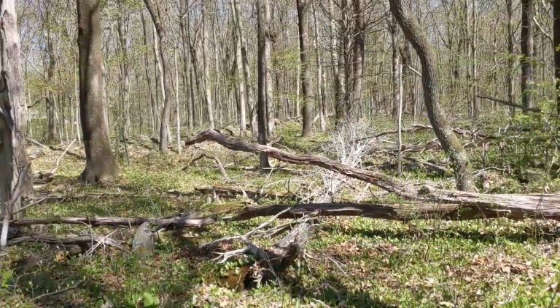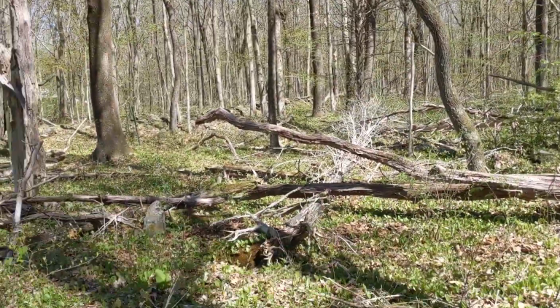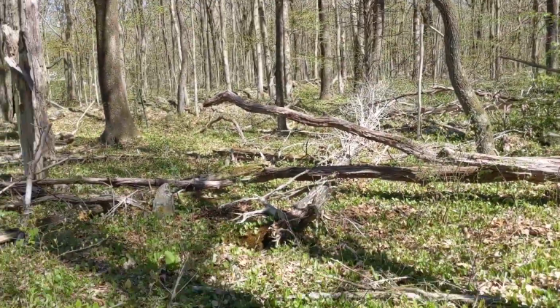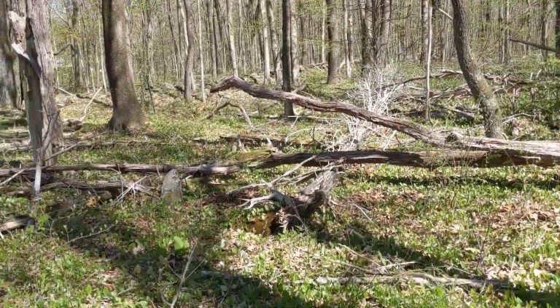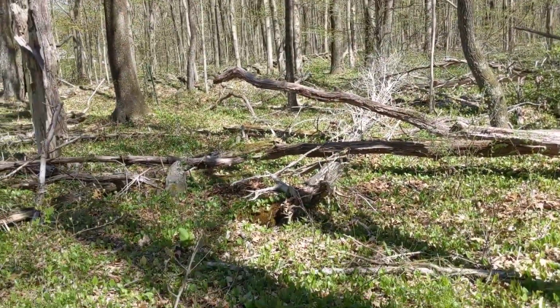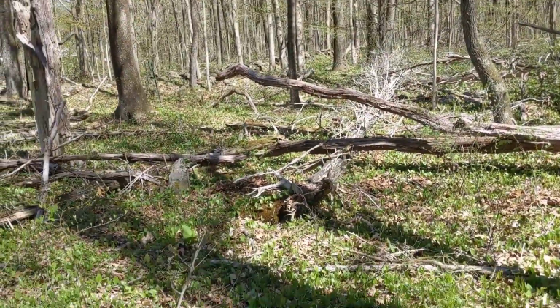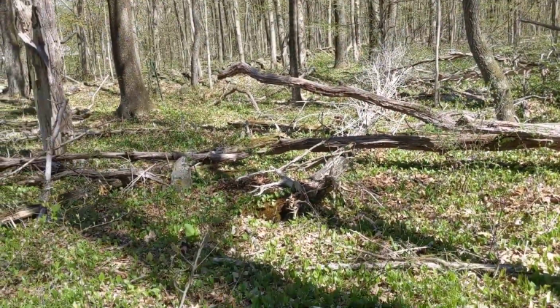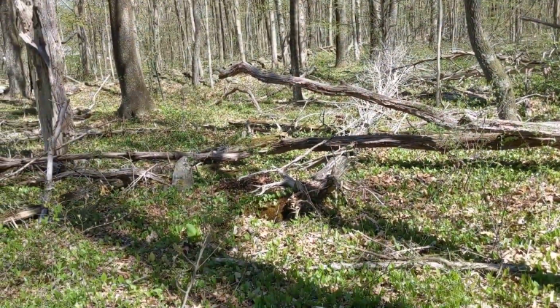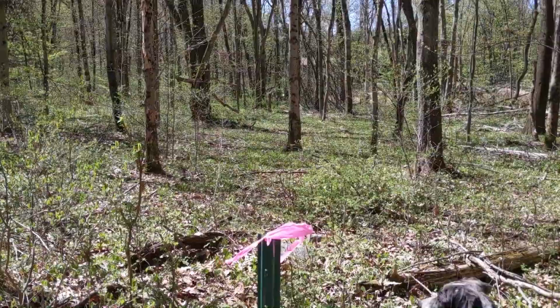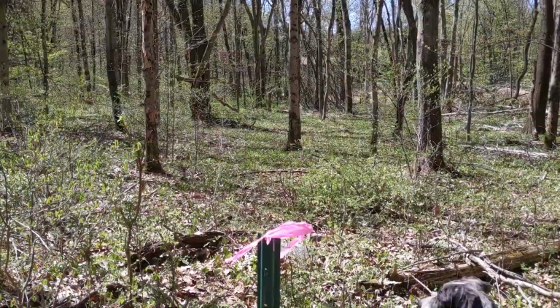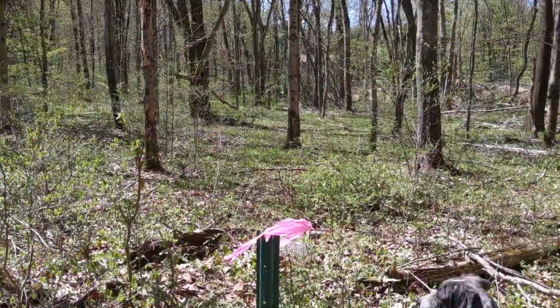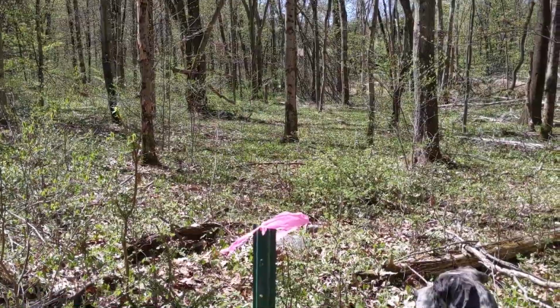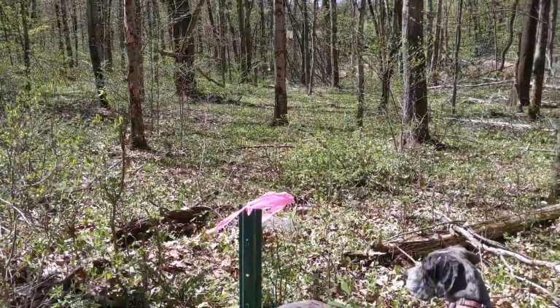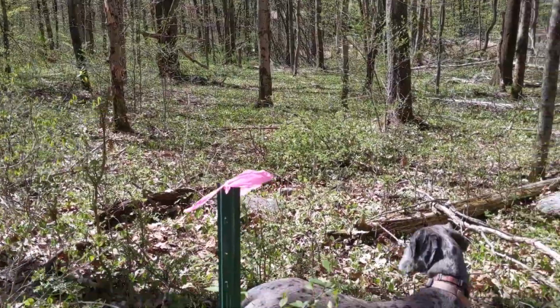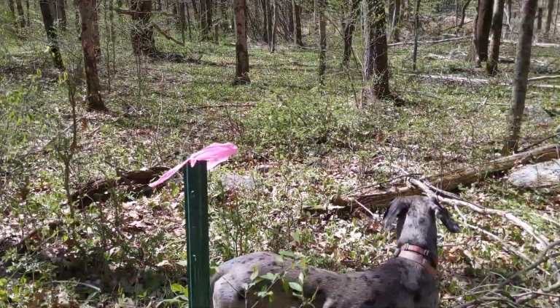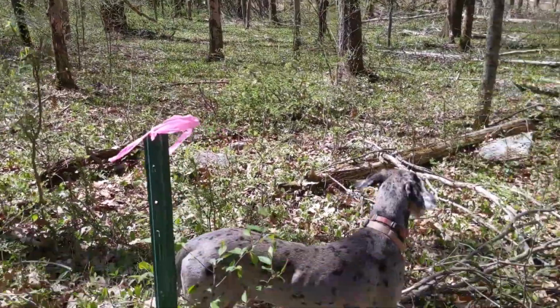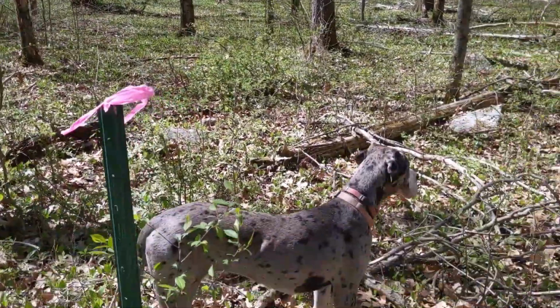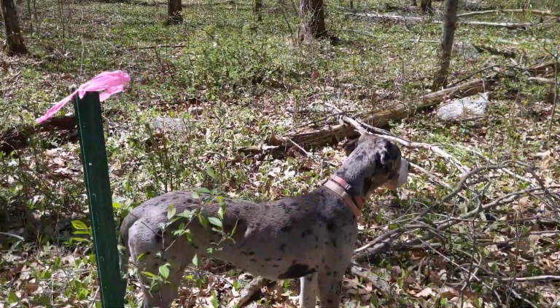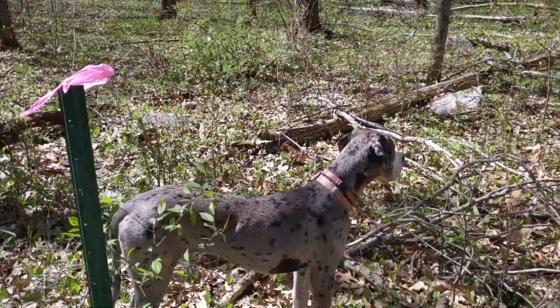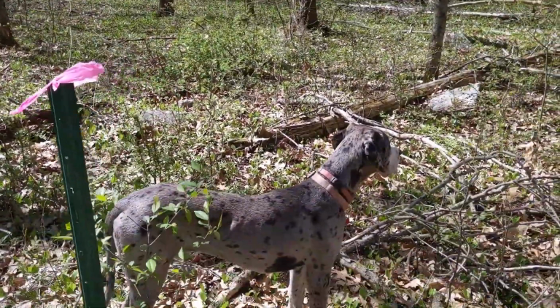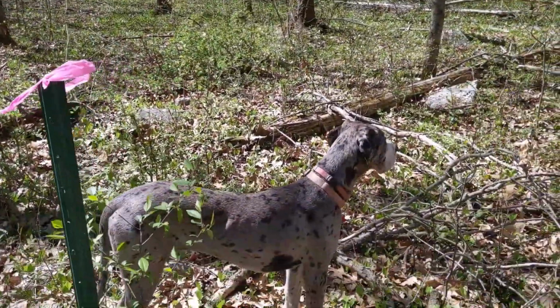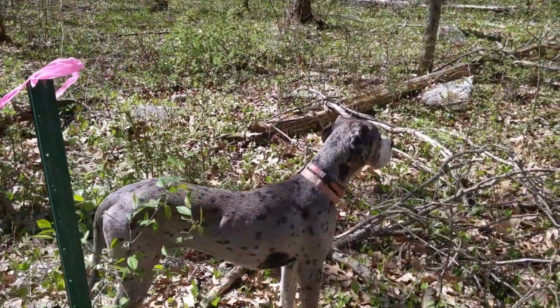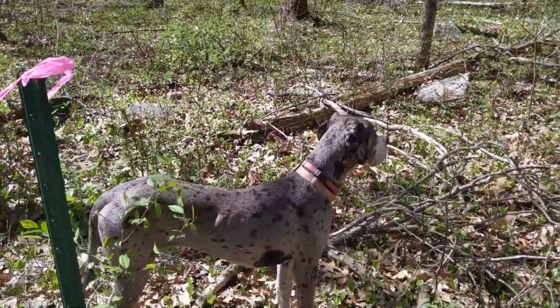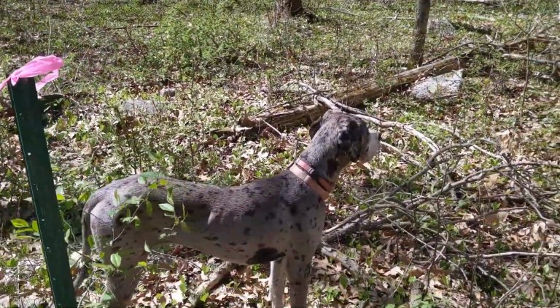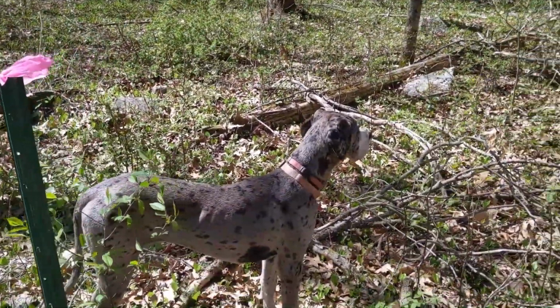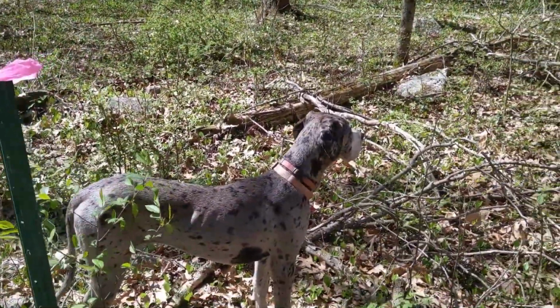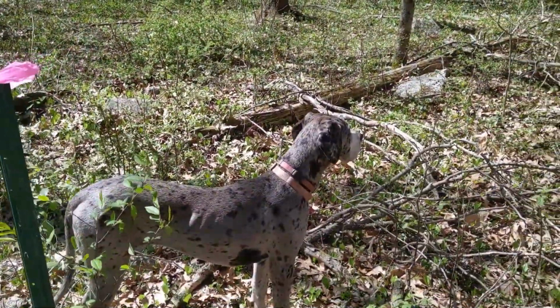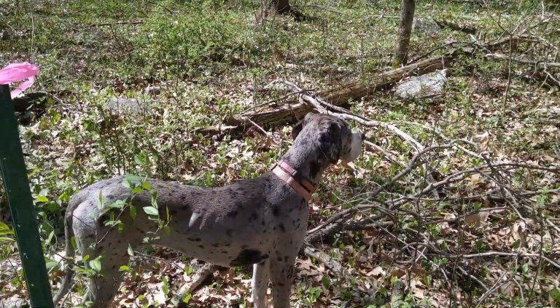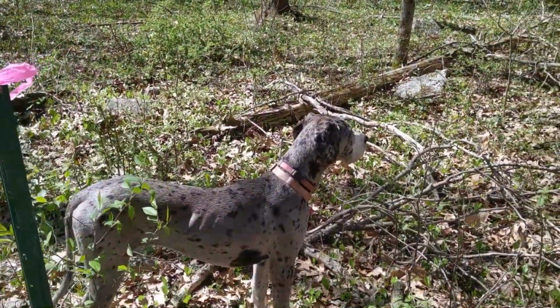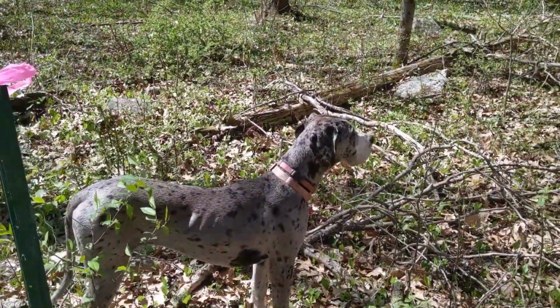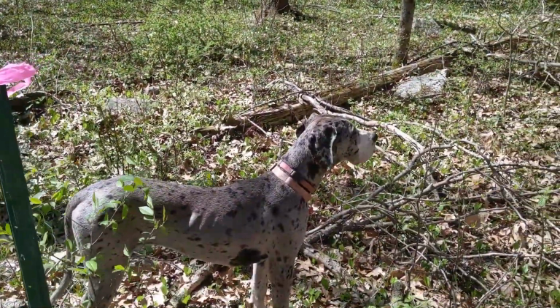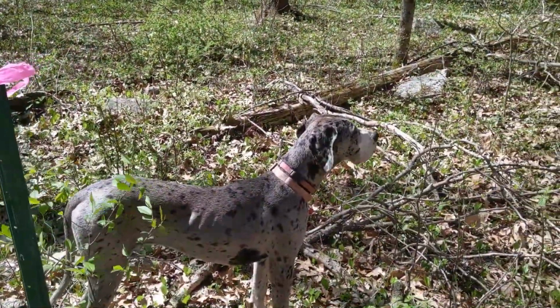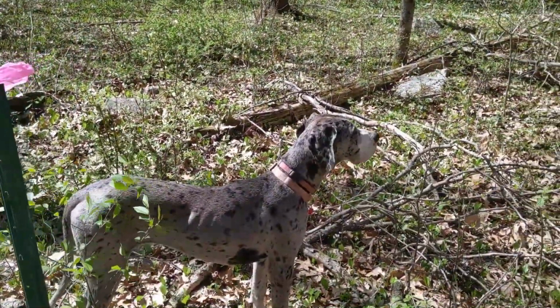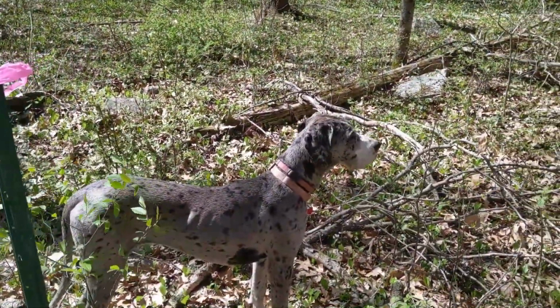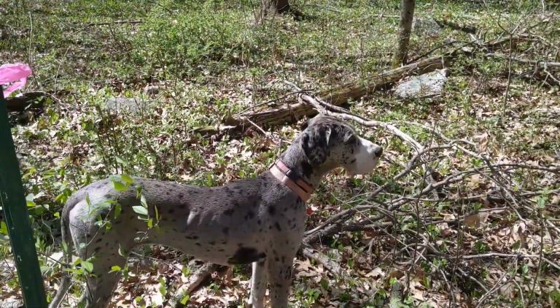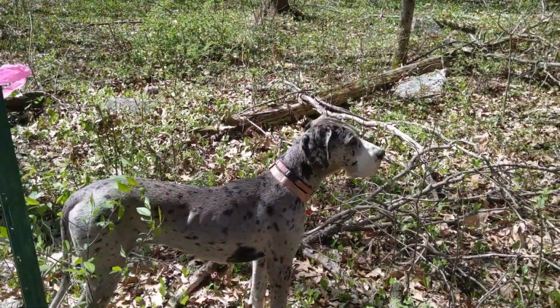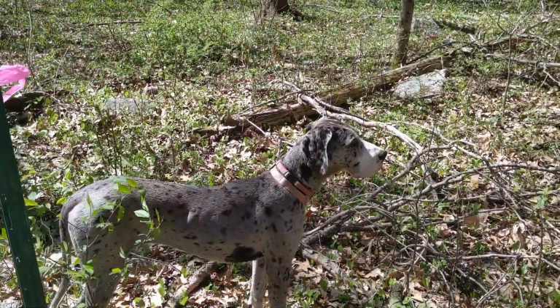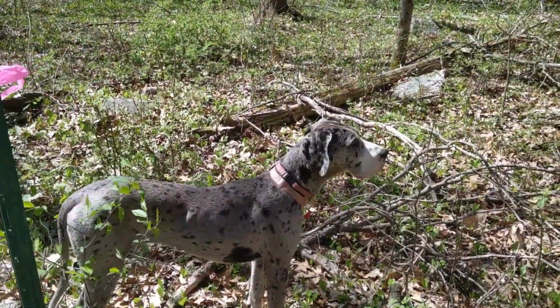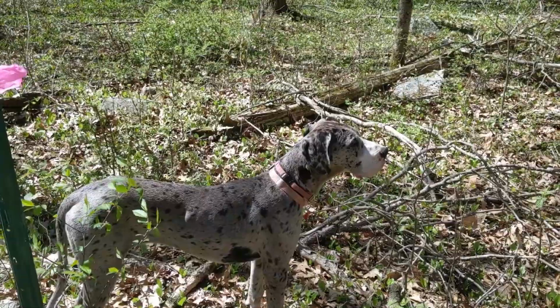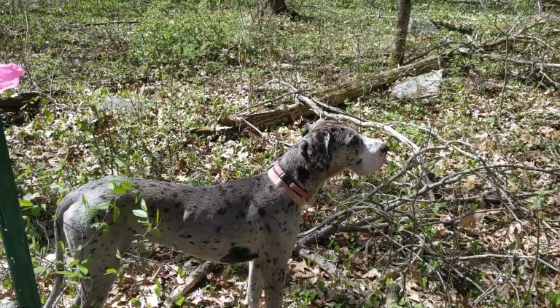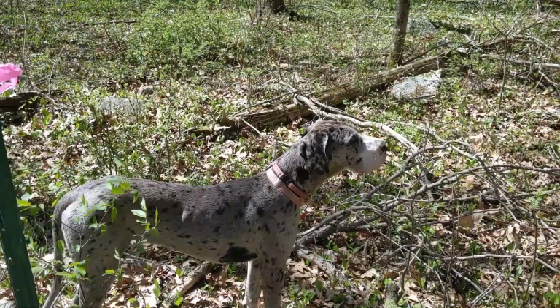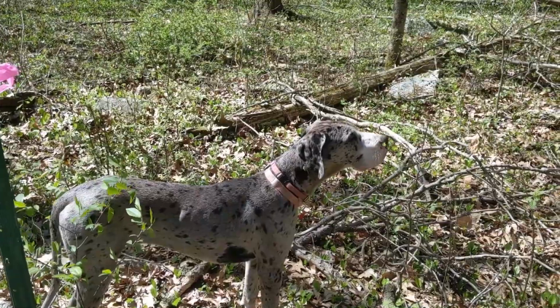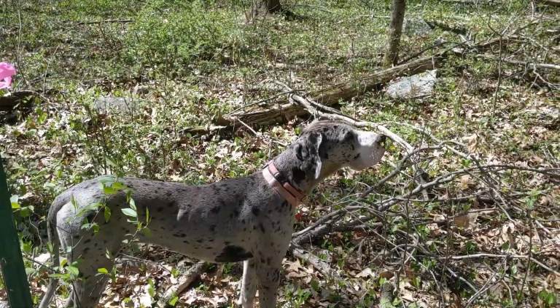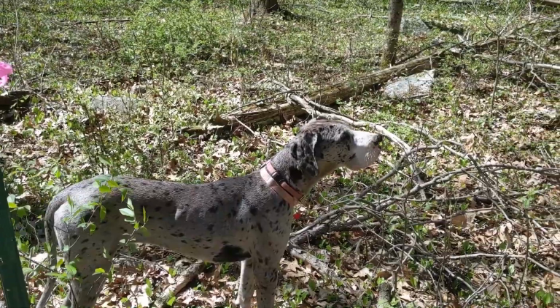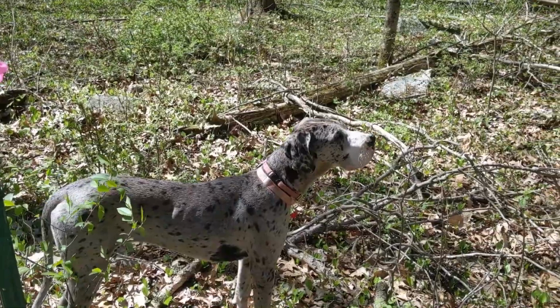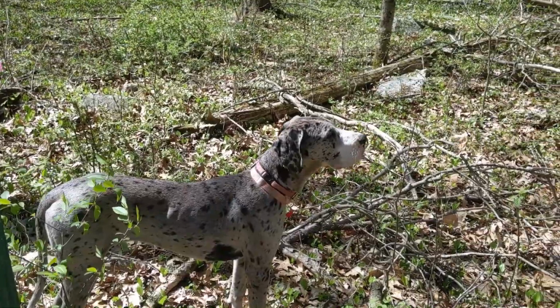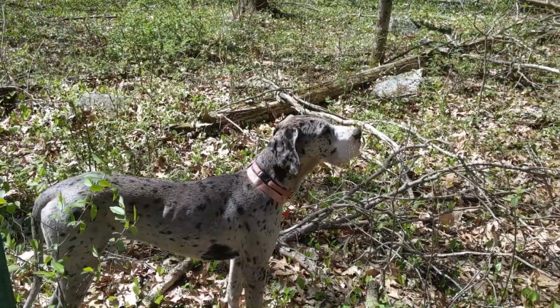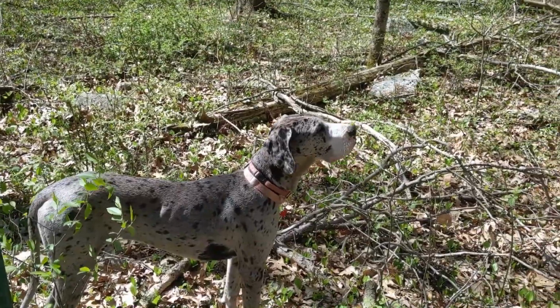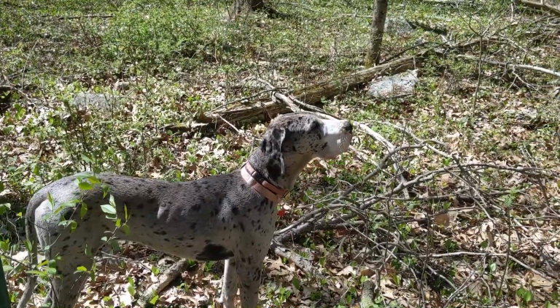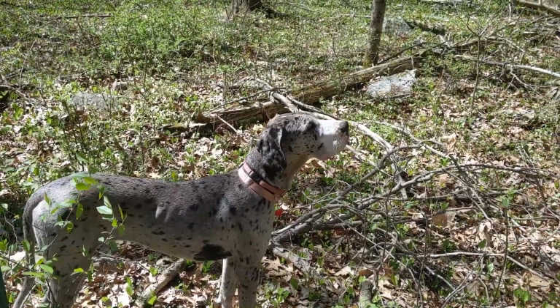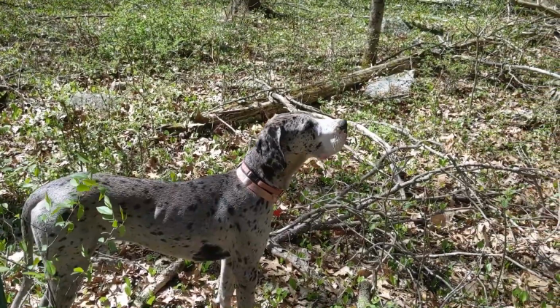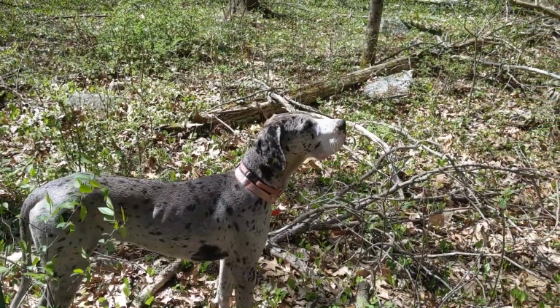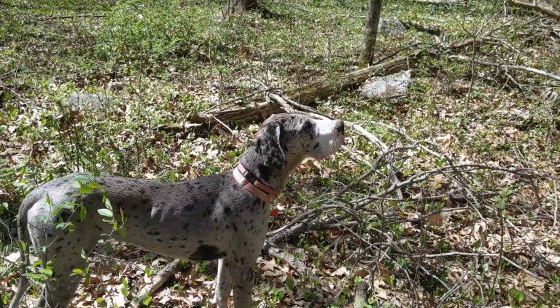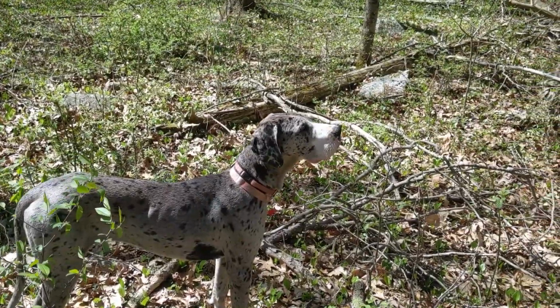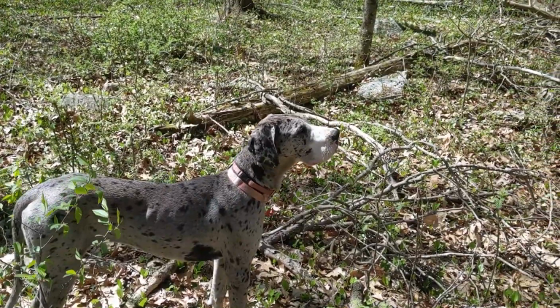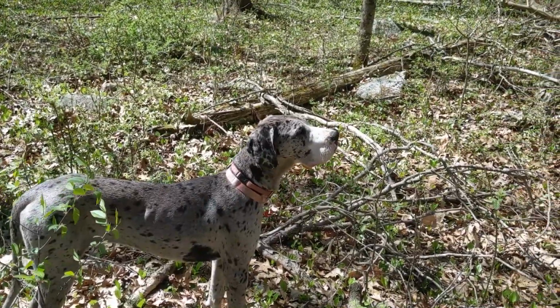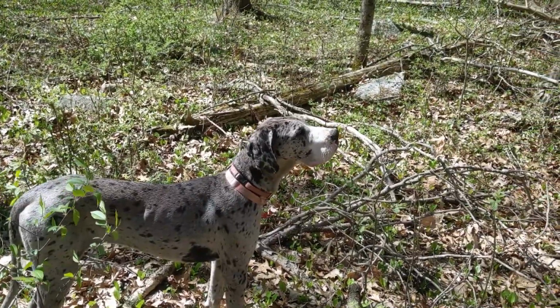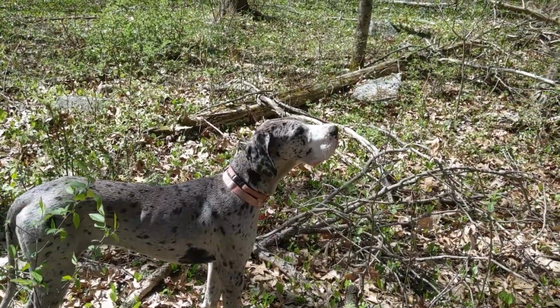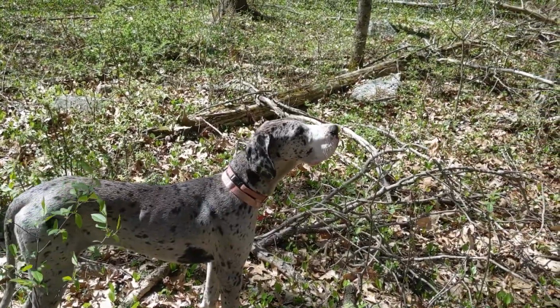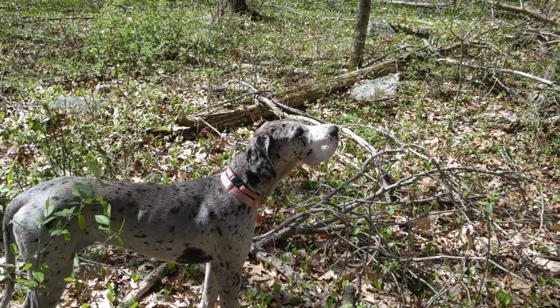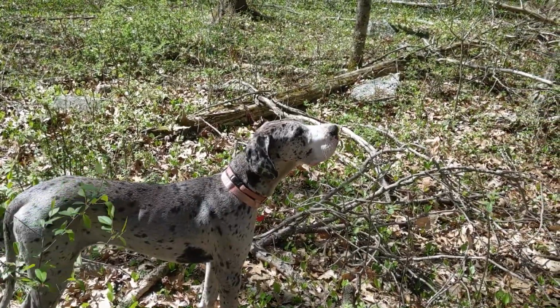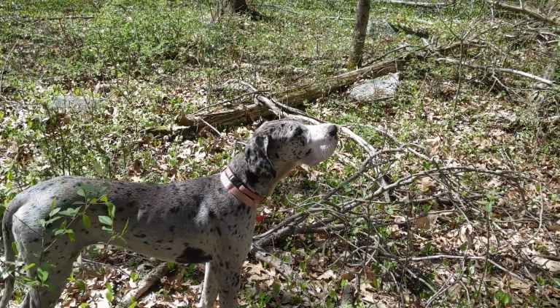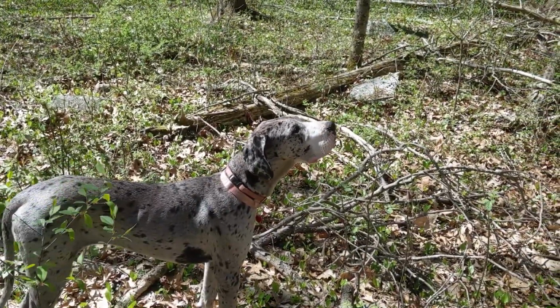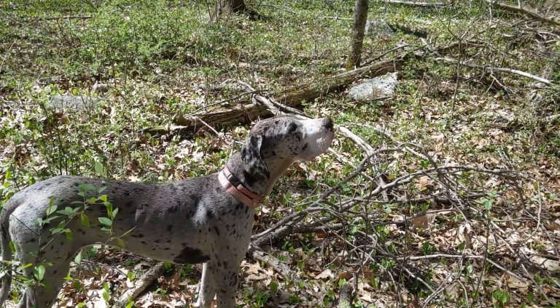Then we'll see how many trees we have to cut down and maybe we'll cut down some trees today. Okay Pebbles, what do you think? Smells interesting up here, huh?